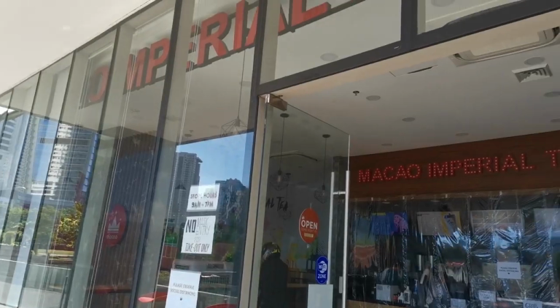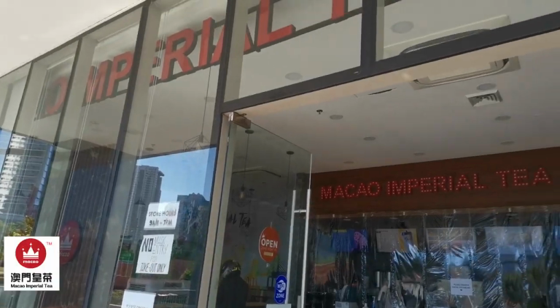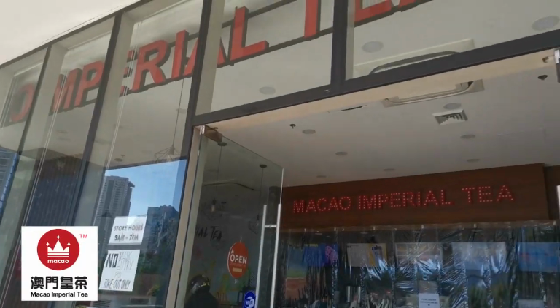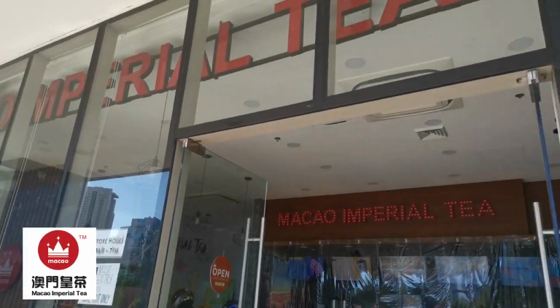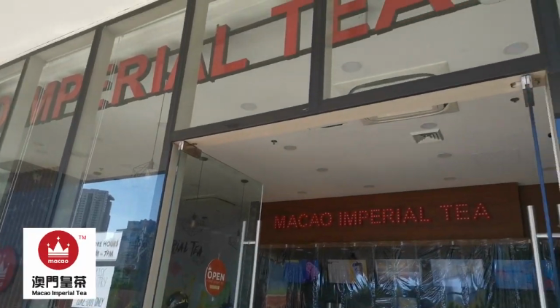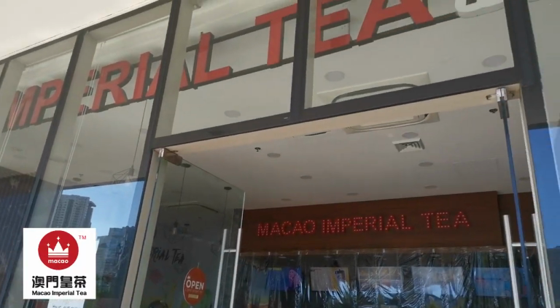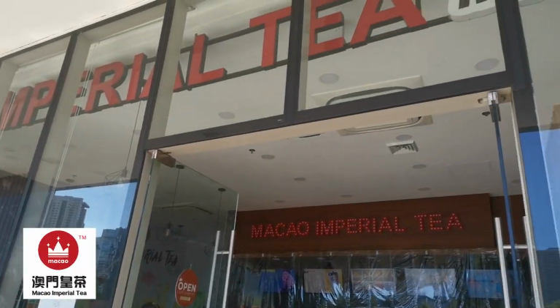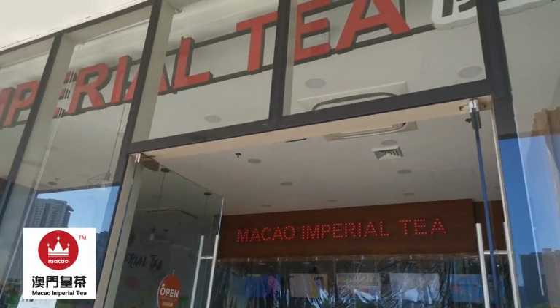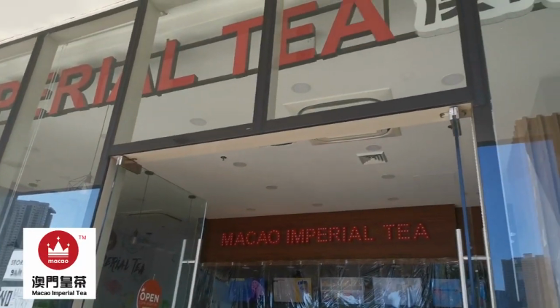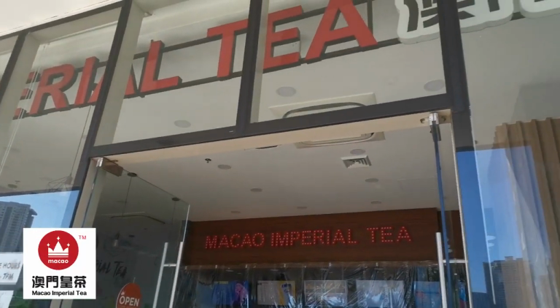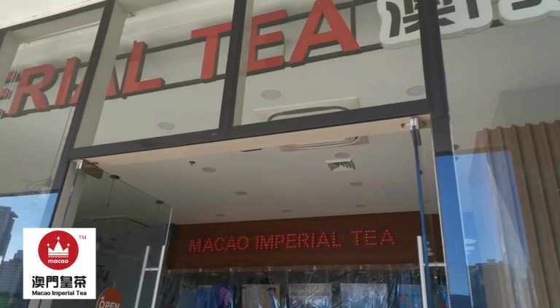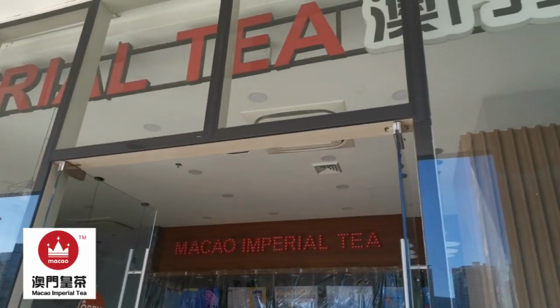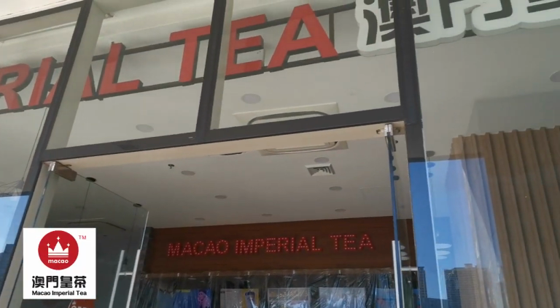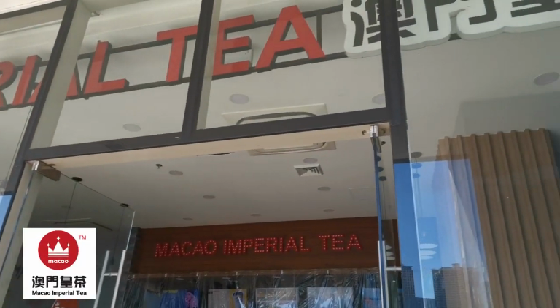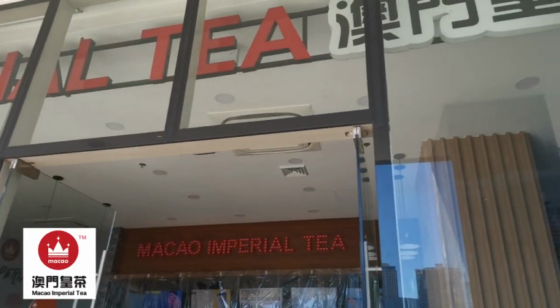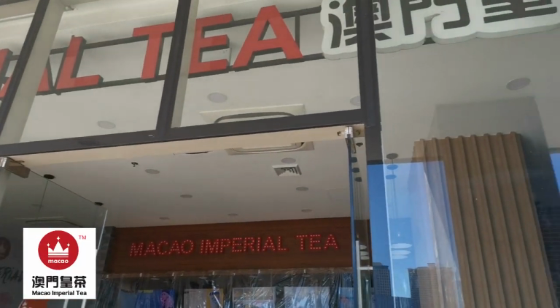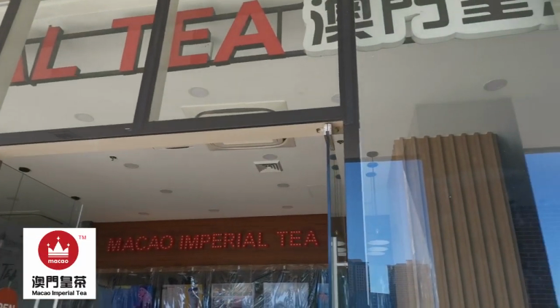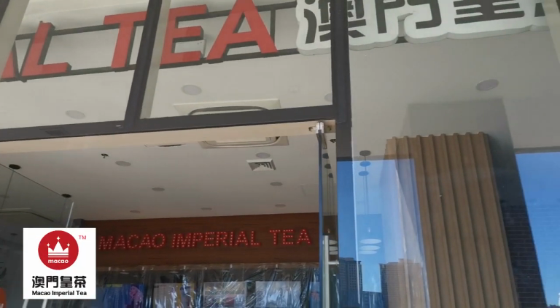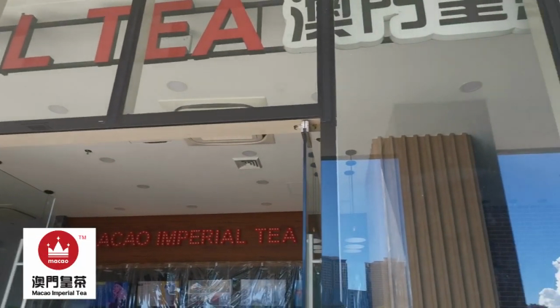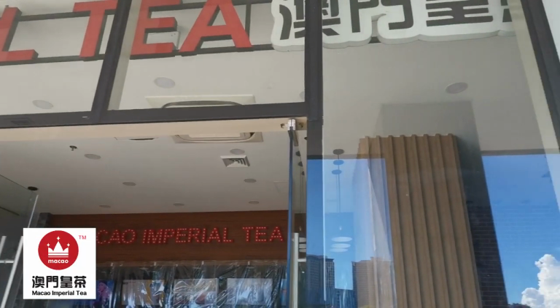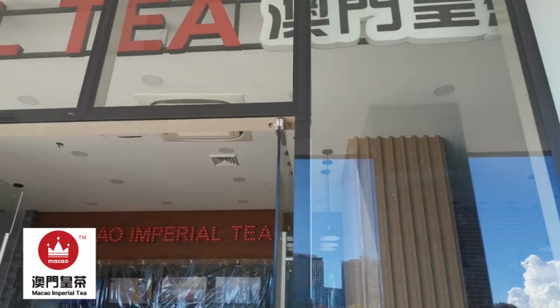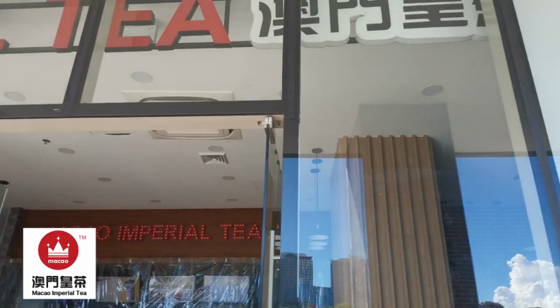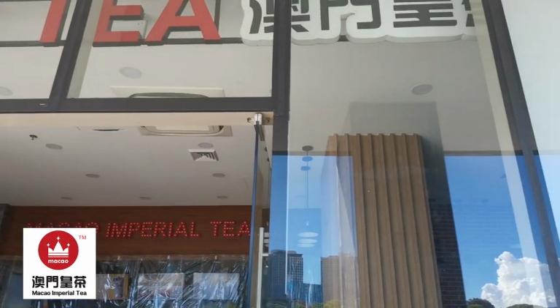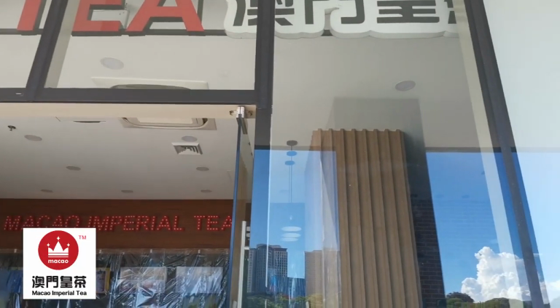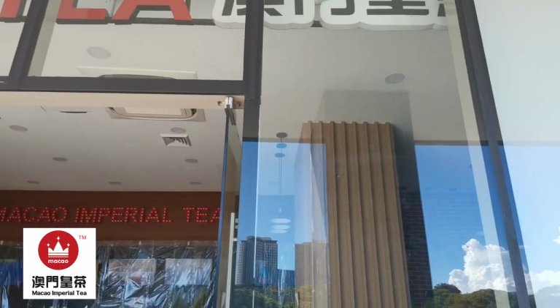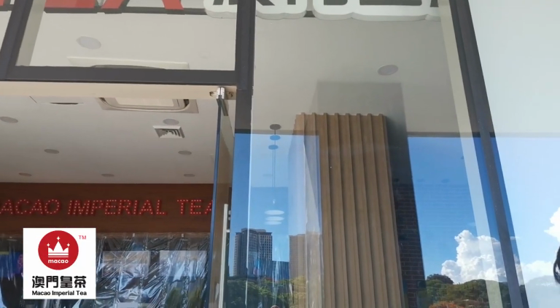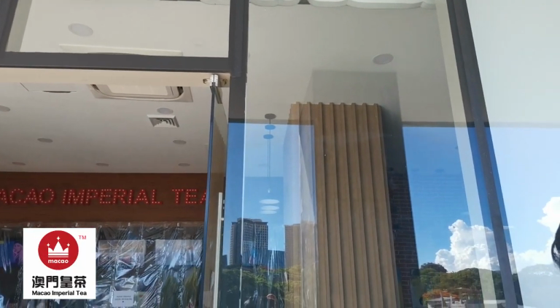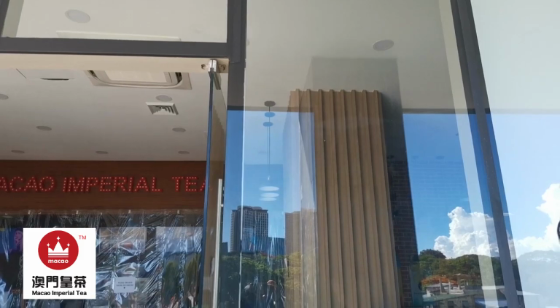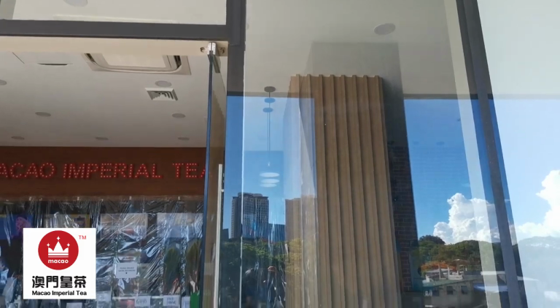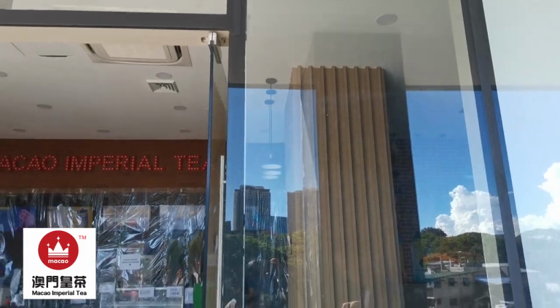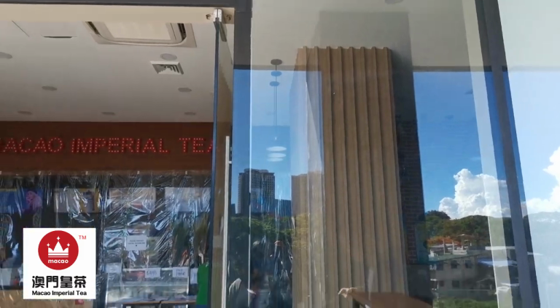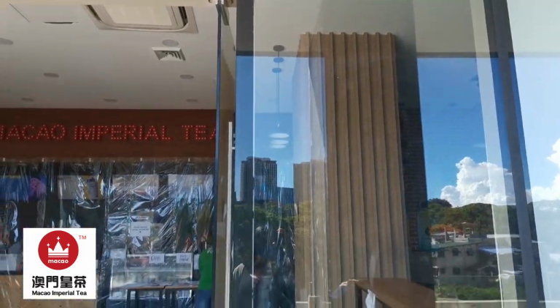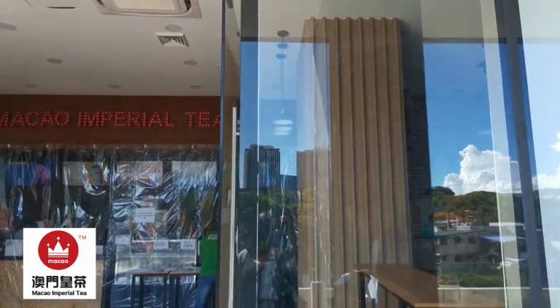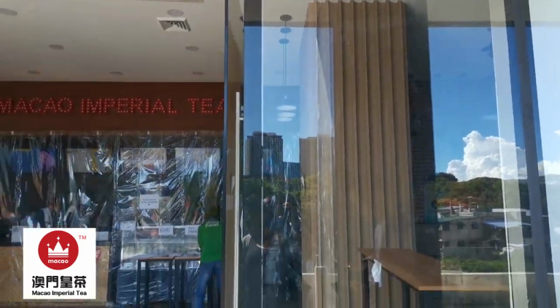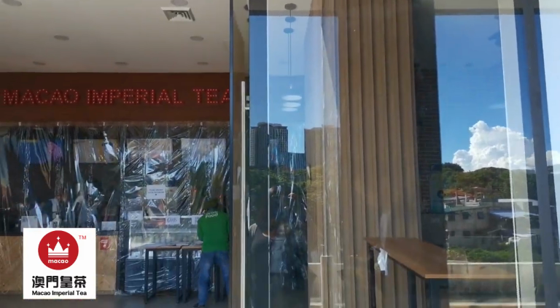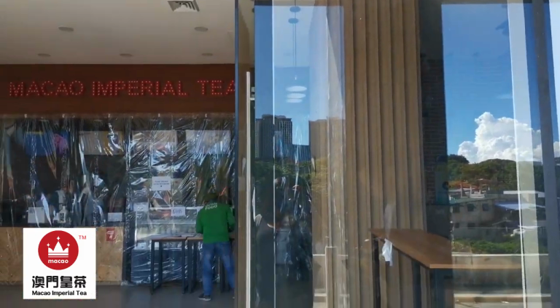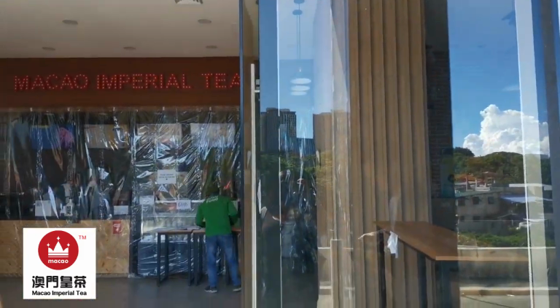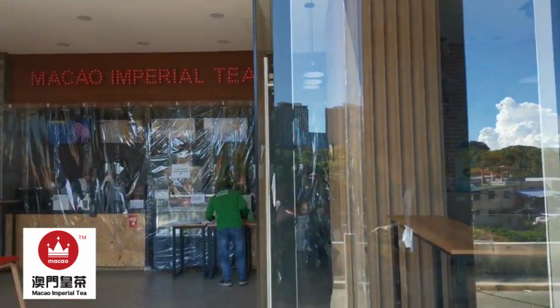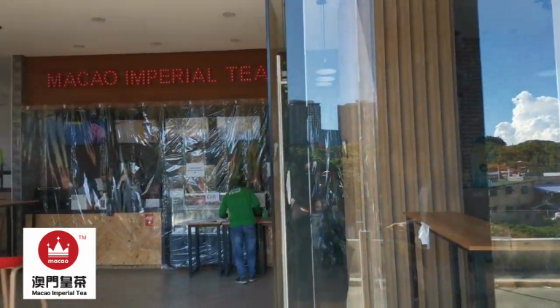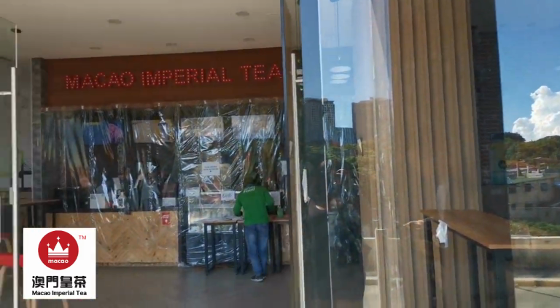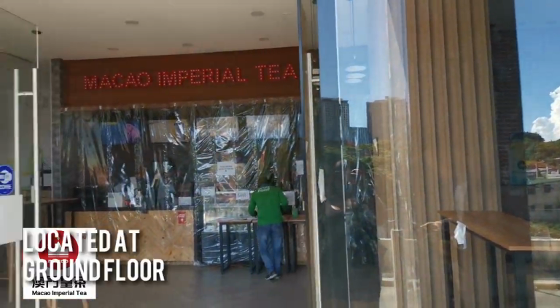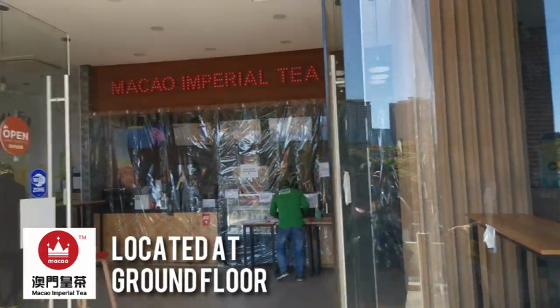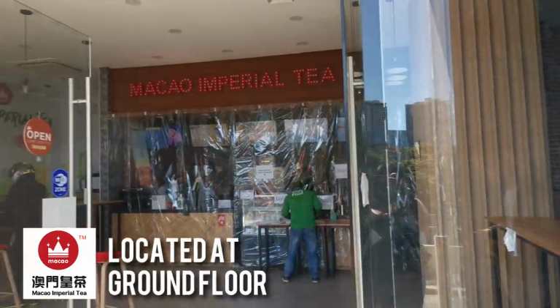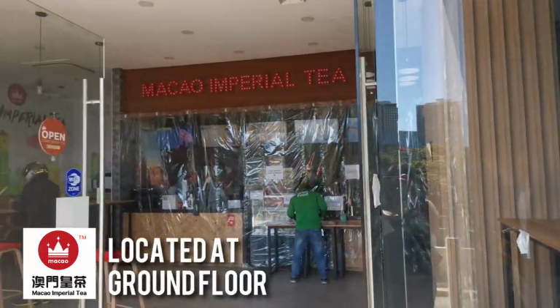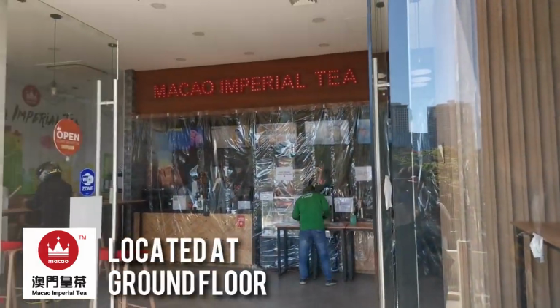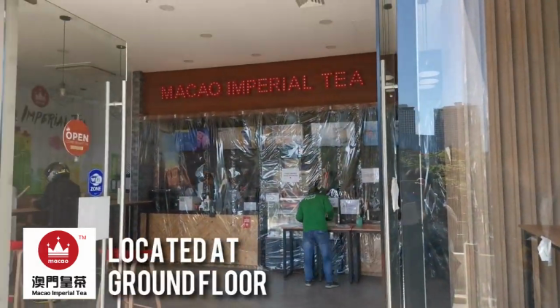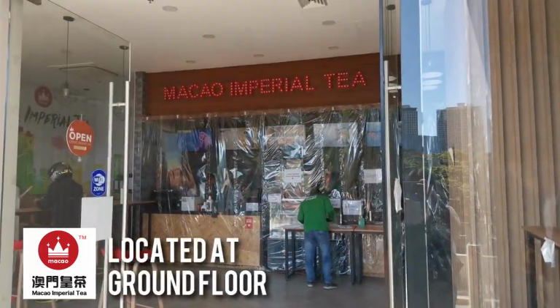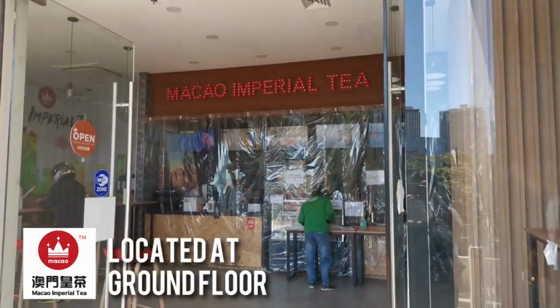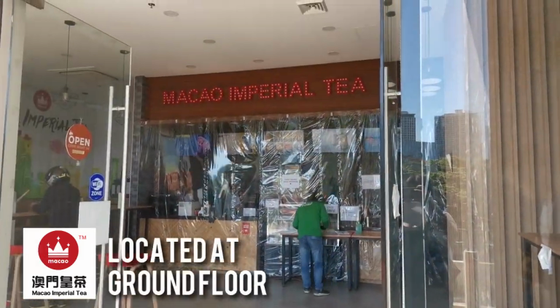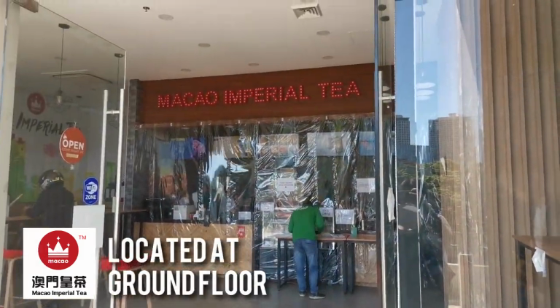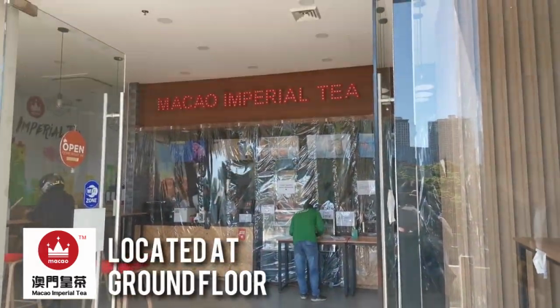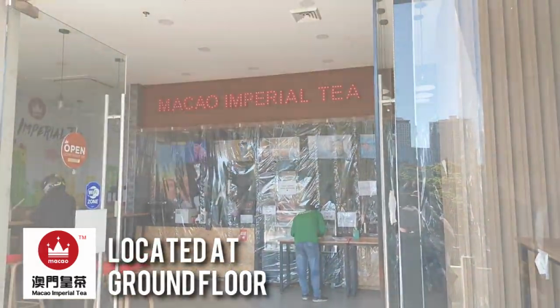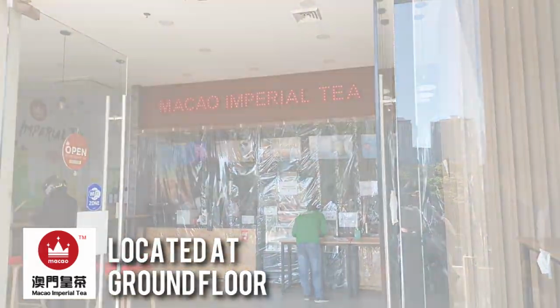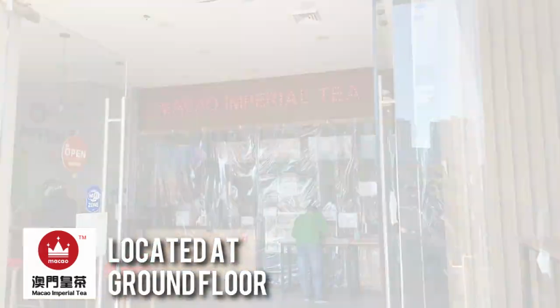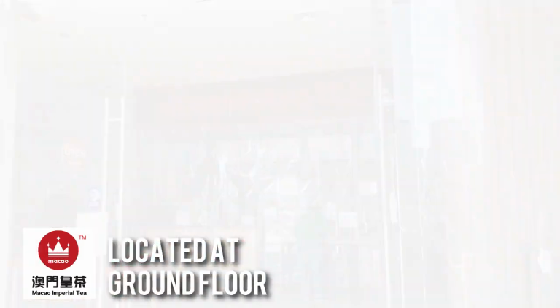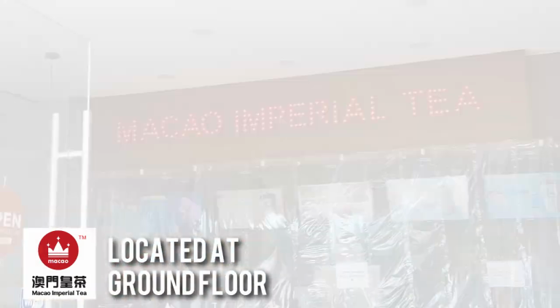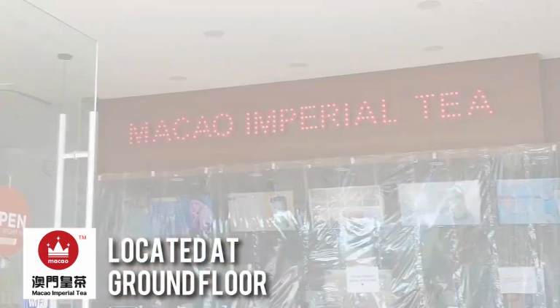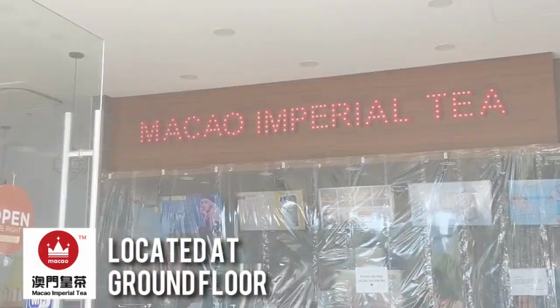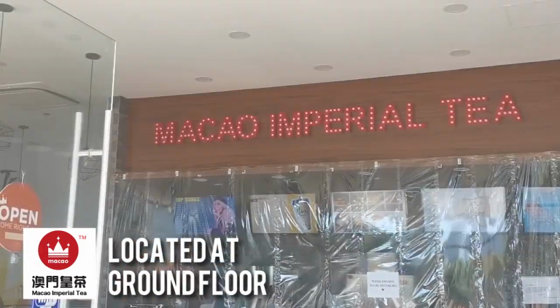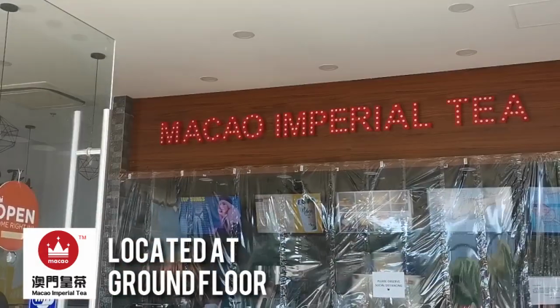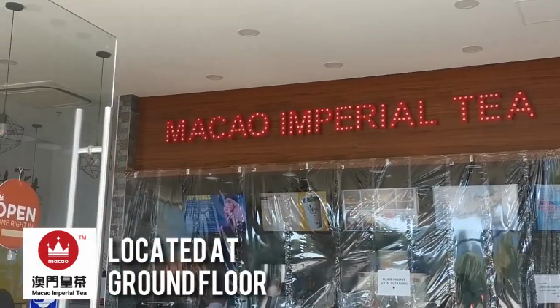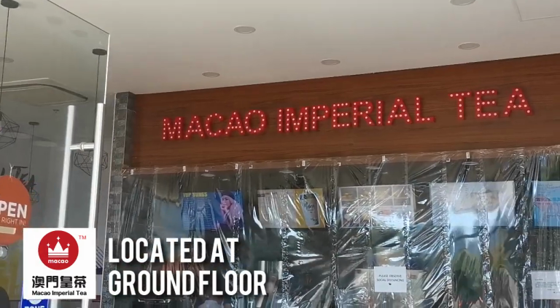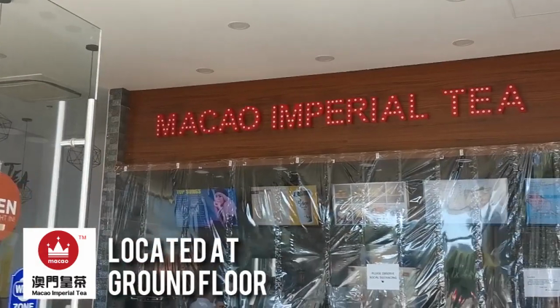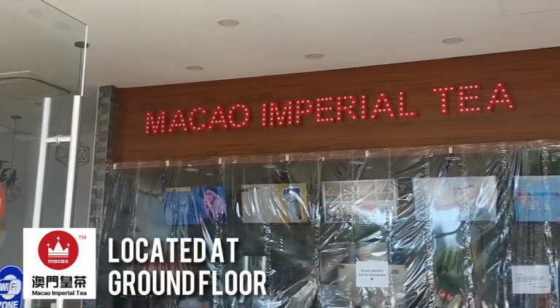Makao Imperial Tea has got your milk tea cravings covered. Visit them at the ground floor of Susitino the 4th Presidency.